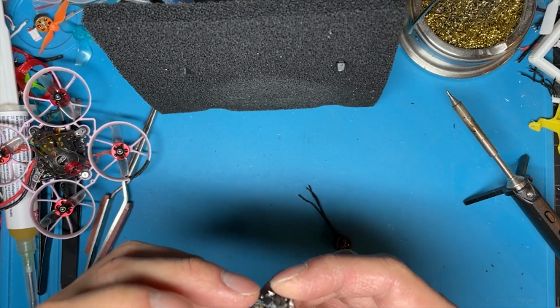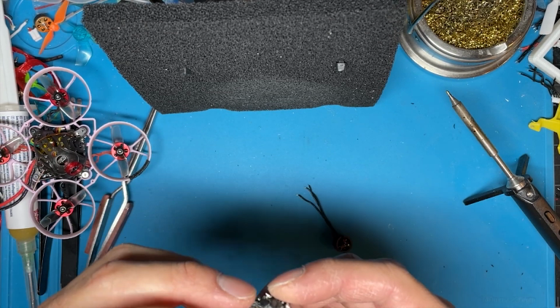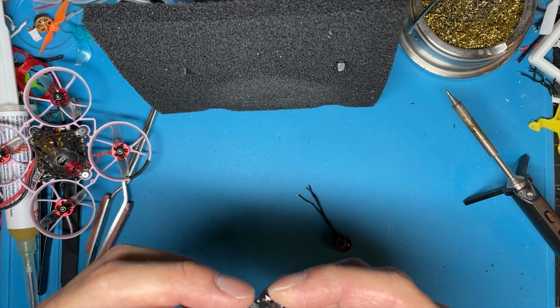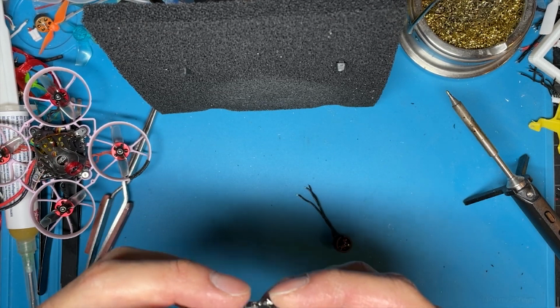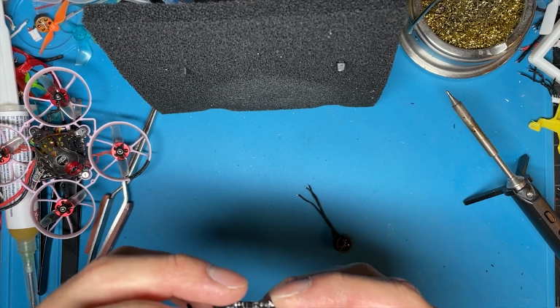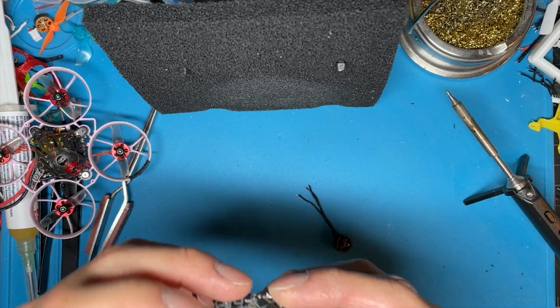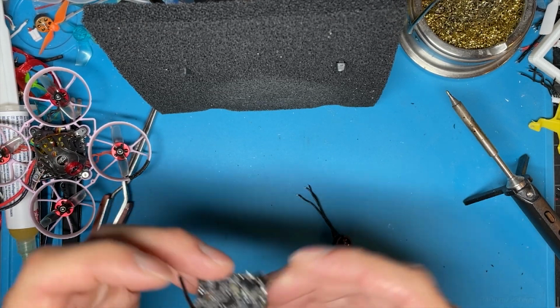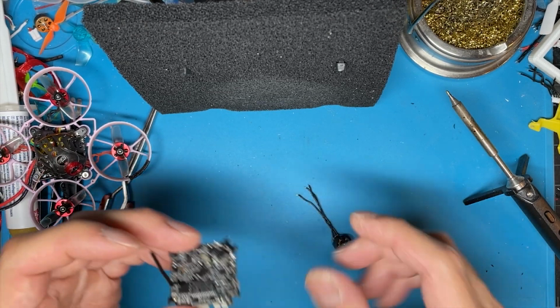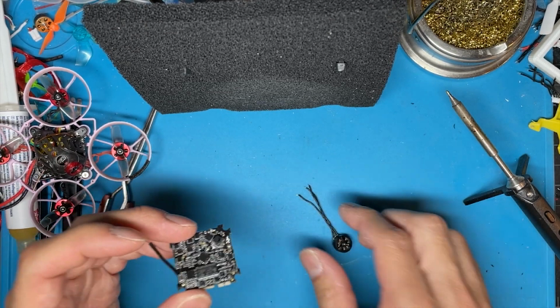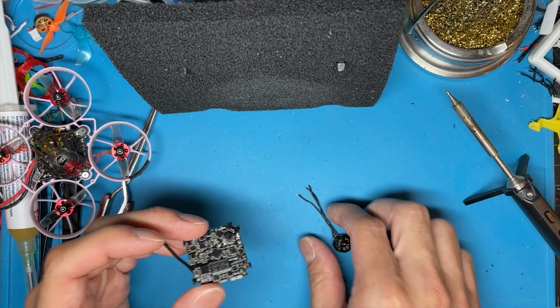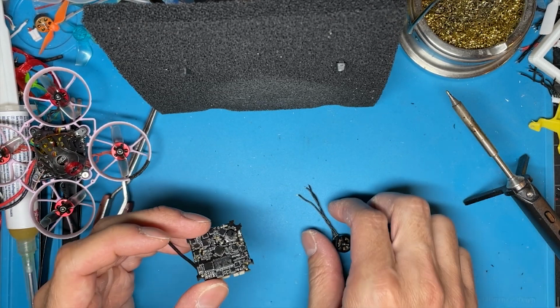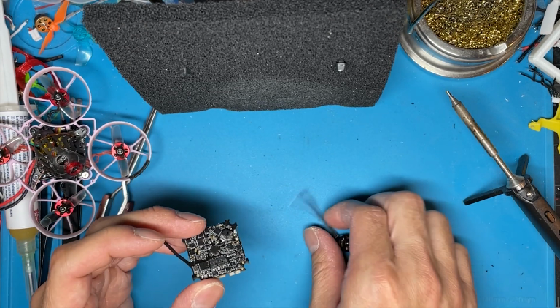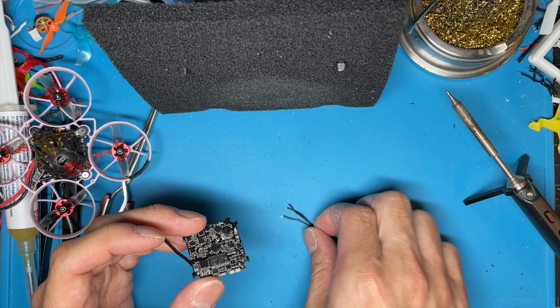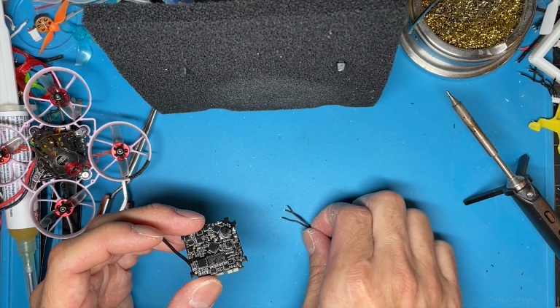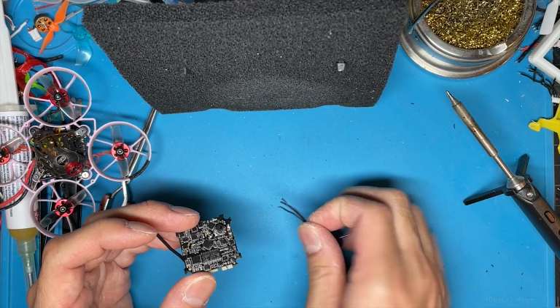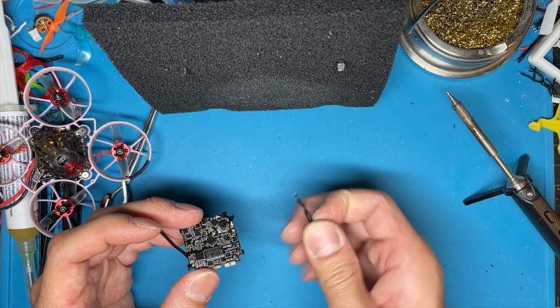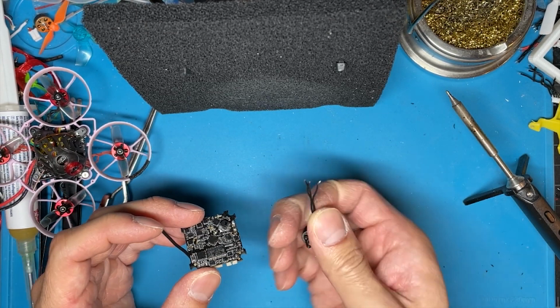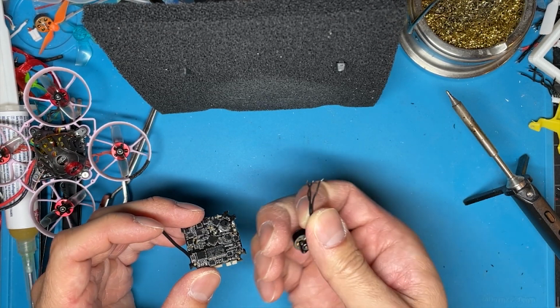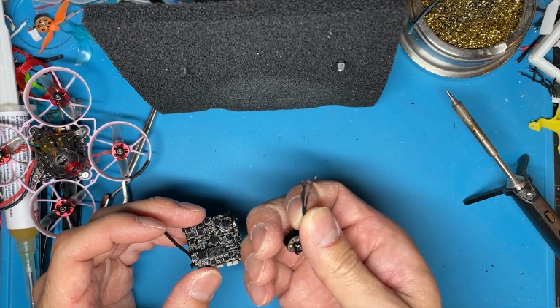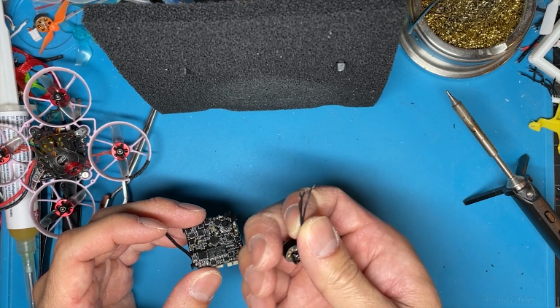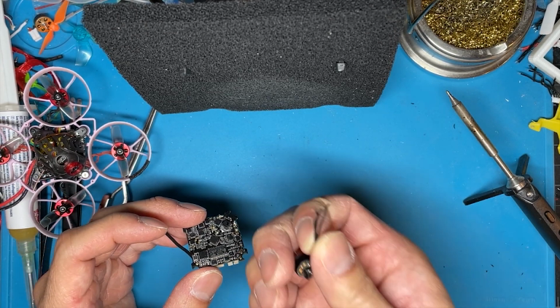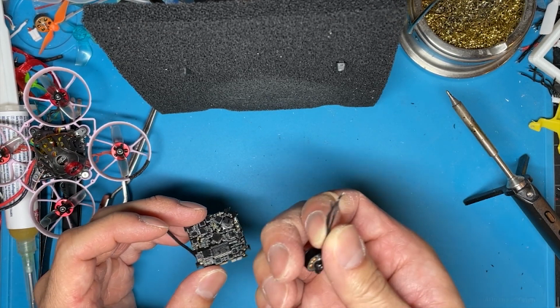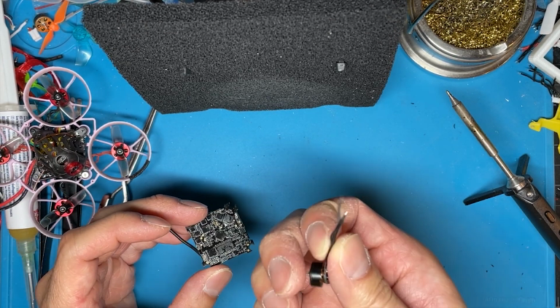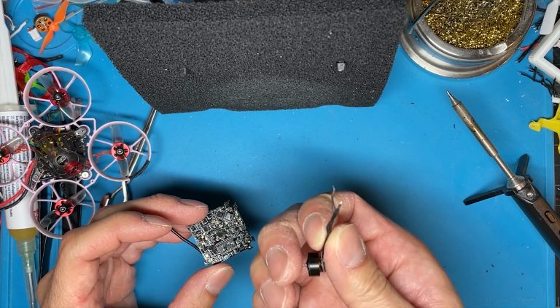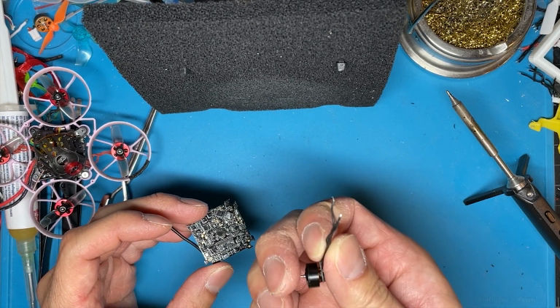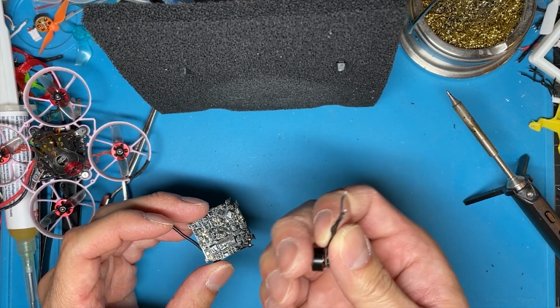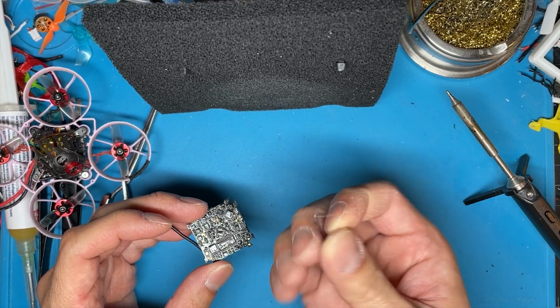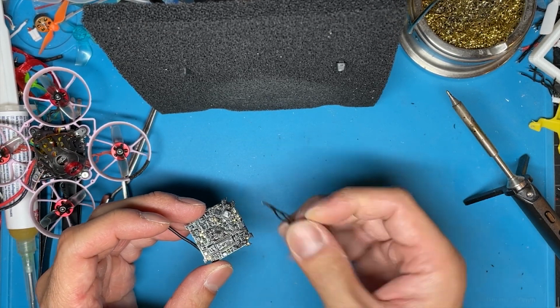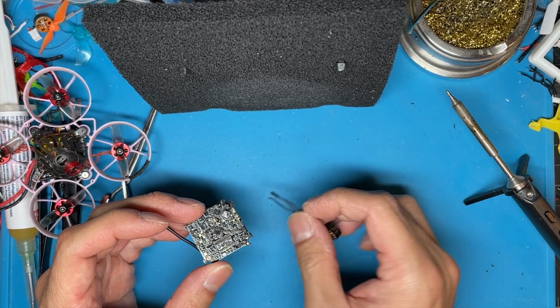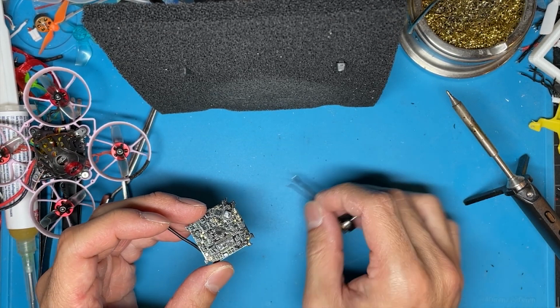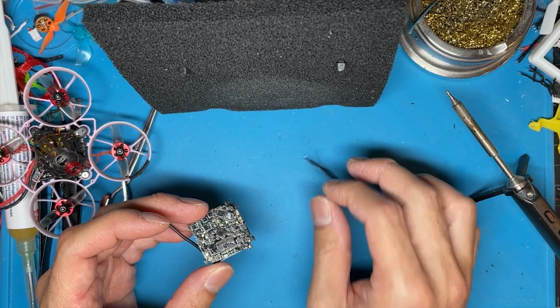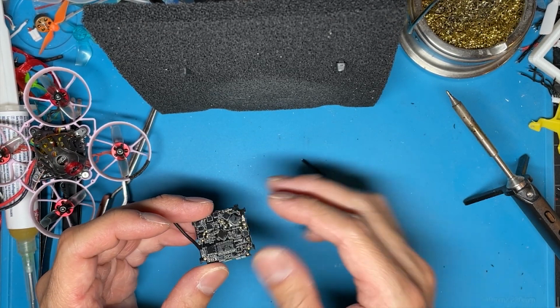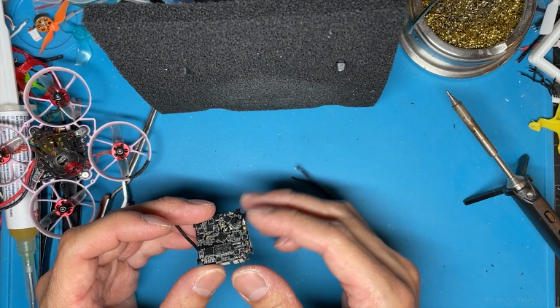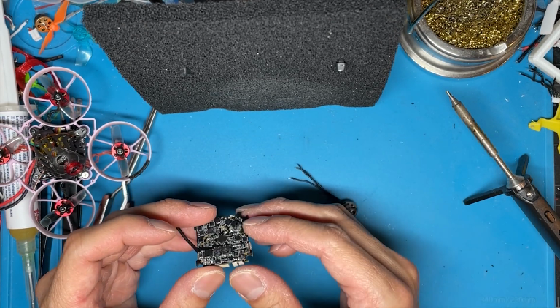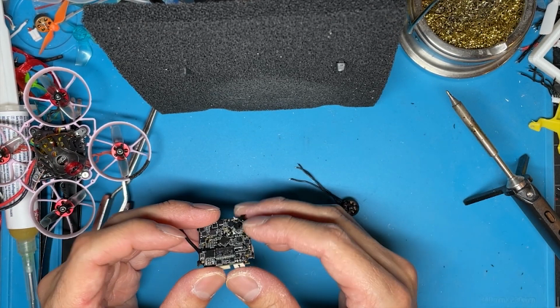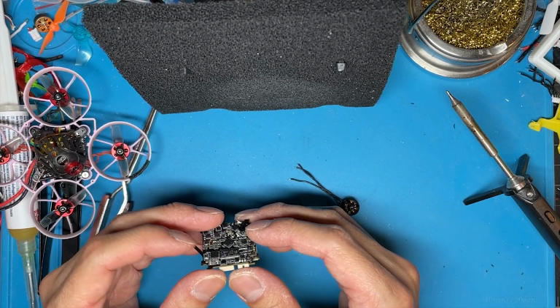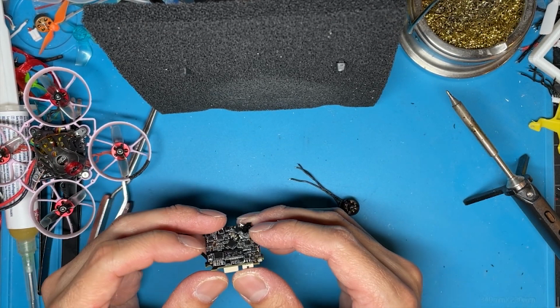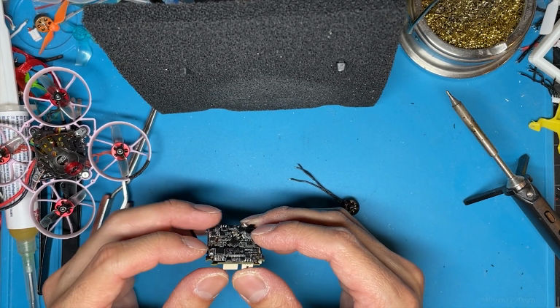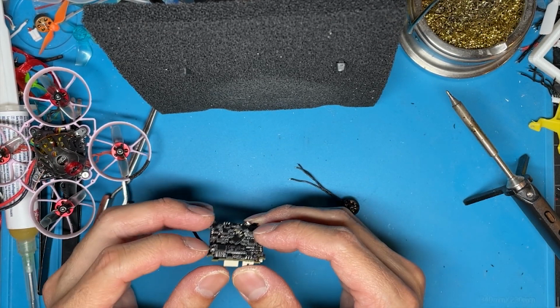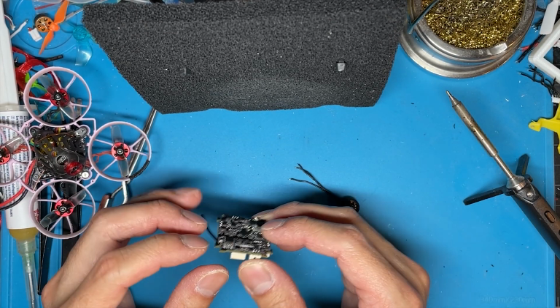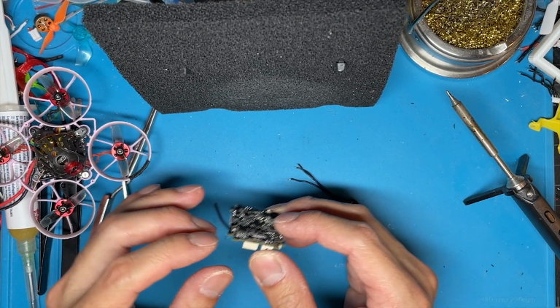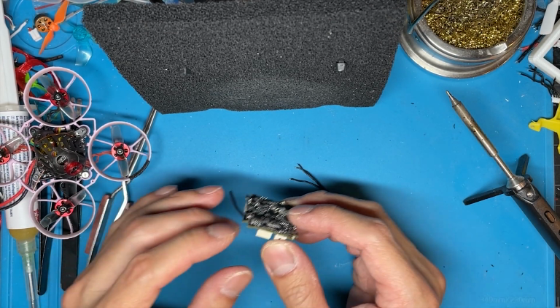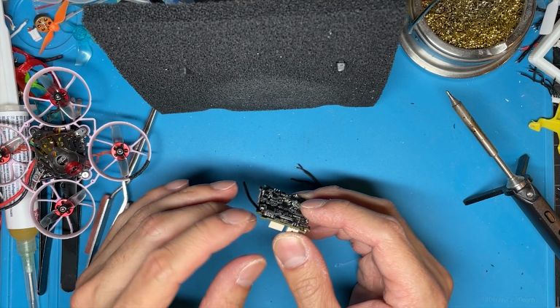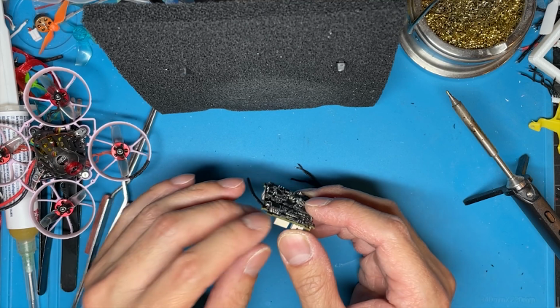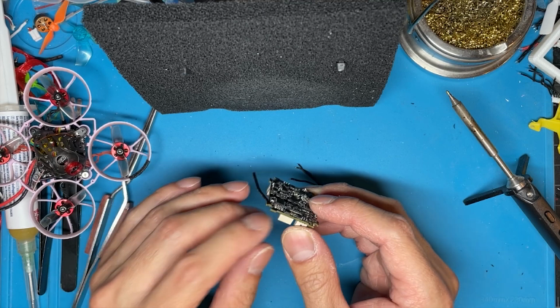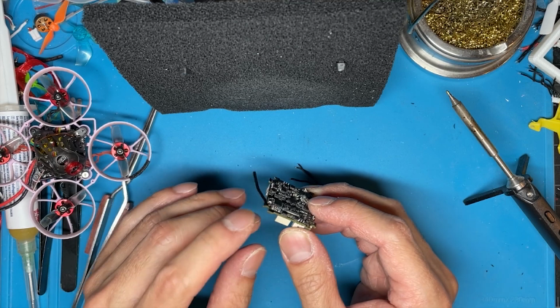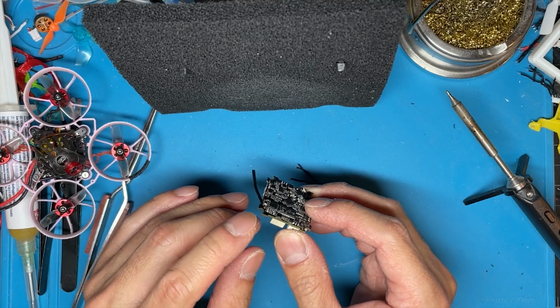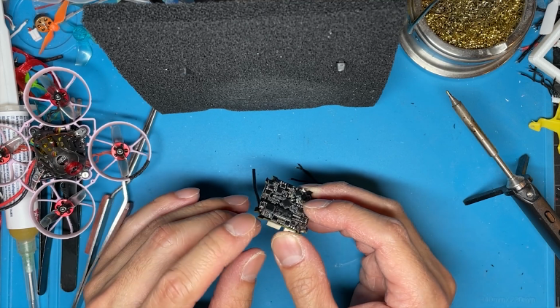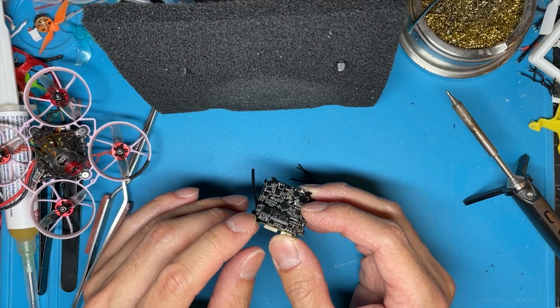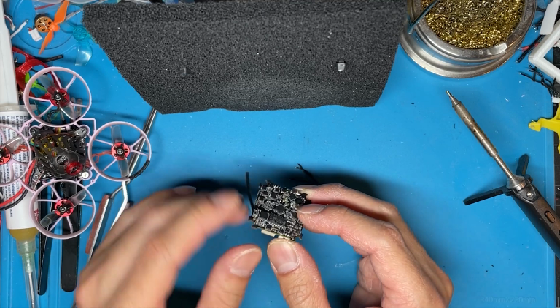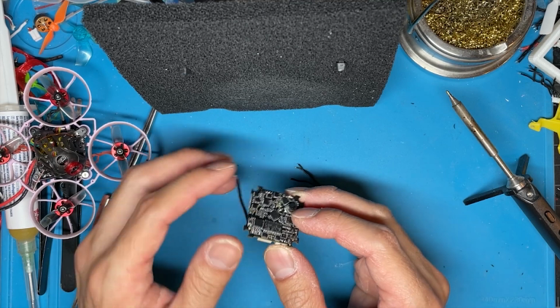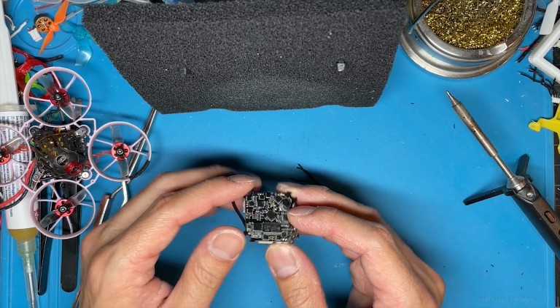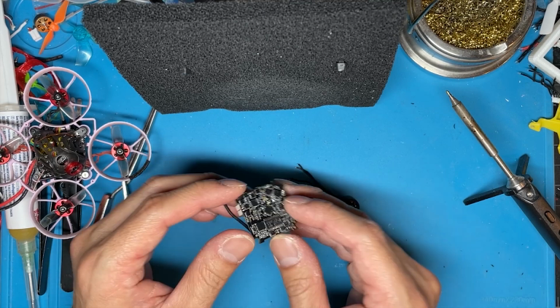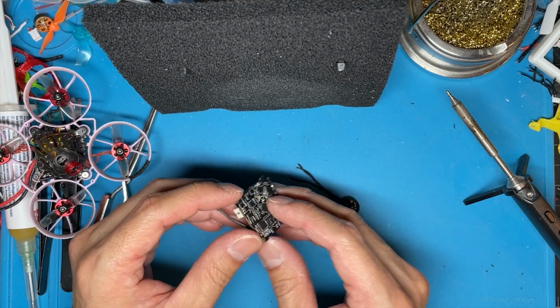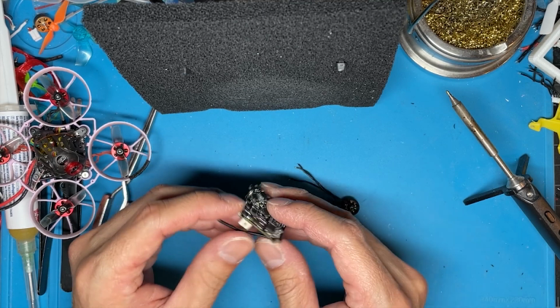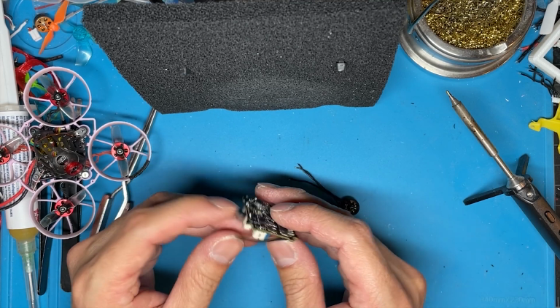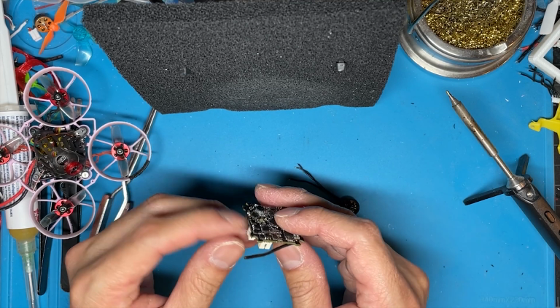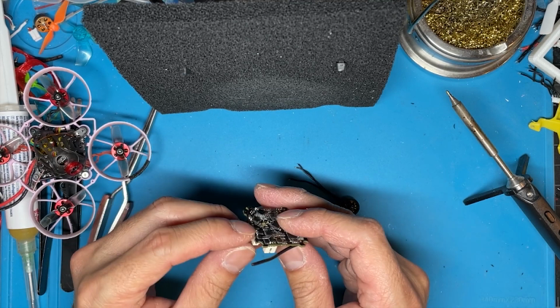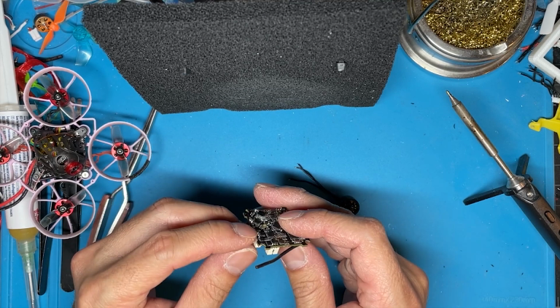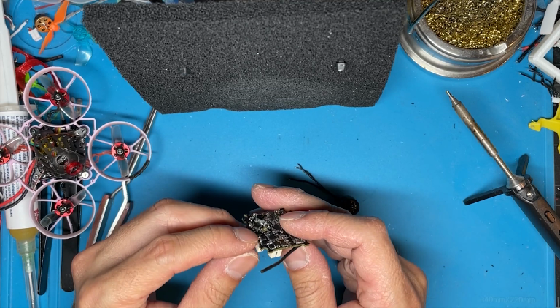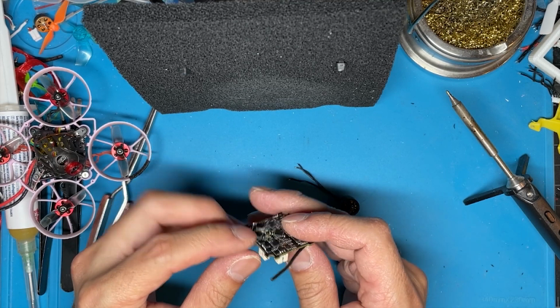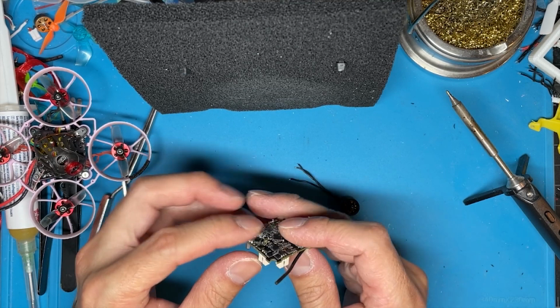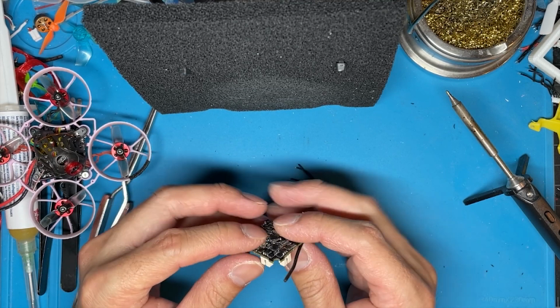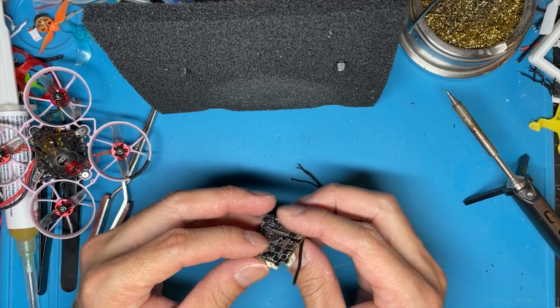Obviously the first thing you need to do is tin your motor wire, and I would suggest tinning — or at least fluxing — the poles on the top here as well. Be liberal with the flux; no need to be skimpy on it. I've already tinned the motor wire, so that's taken care of.